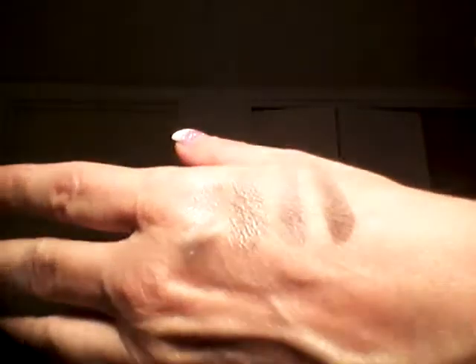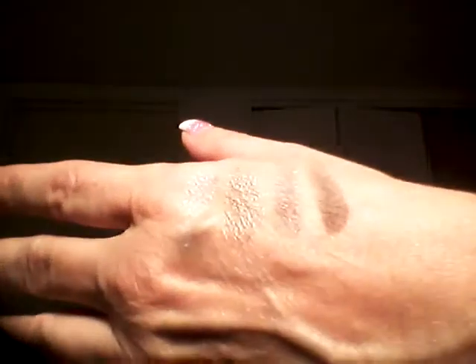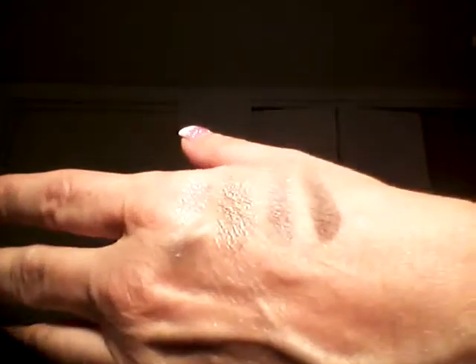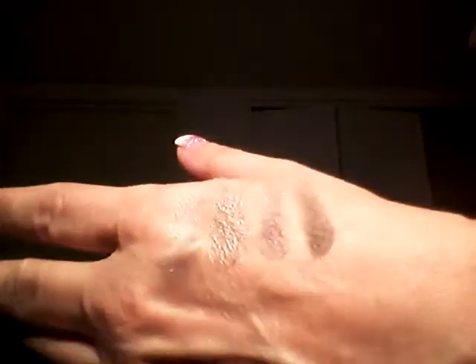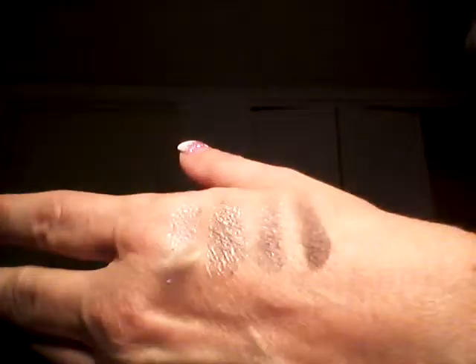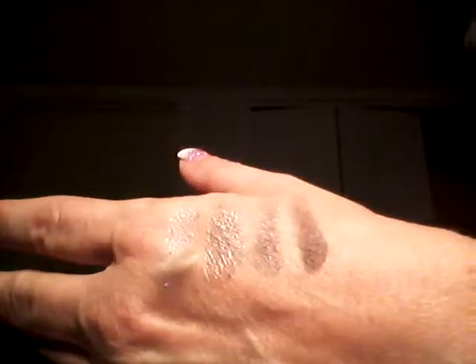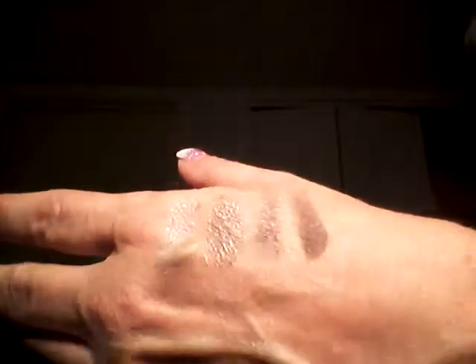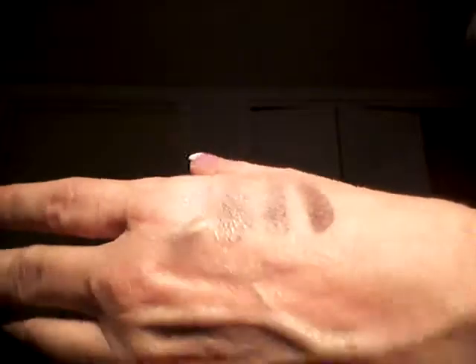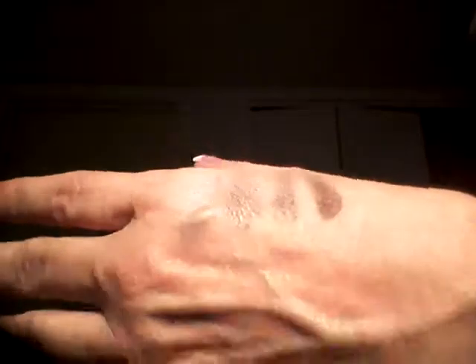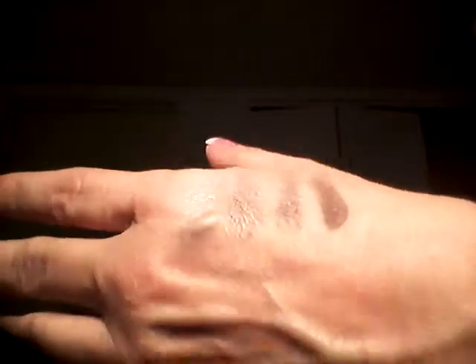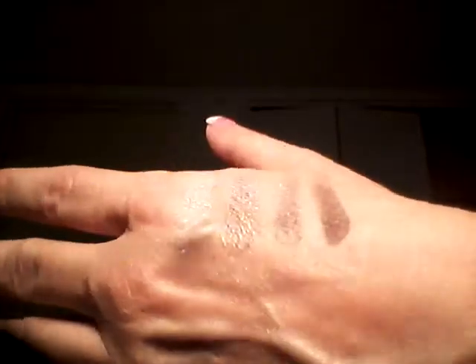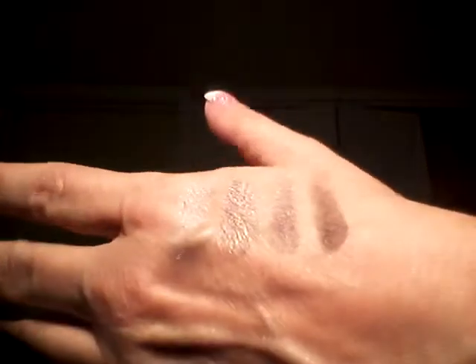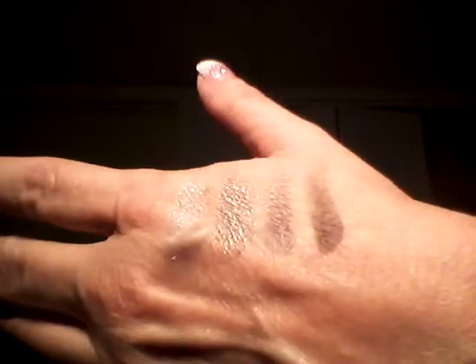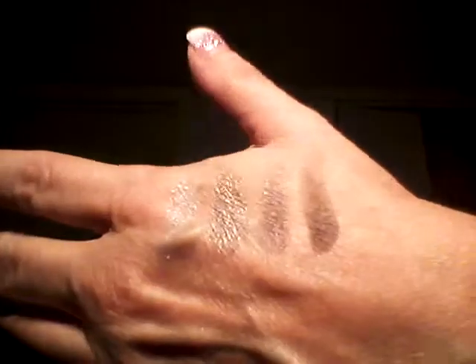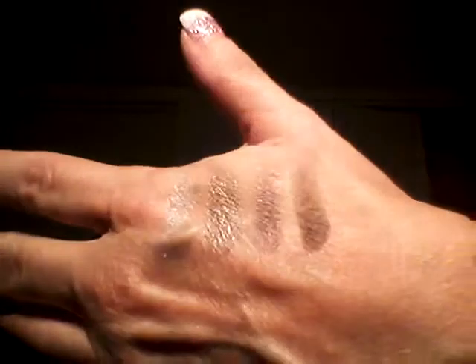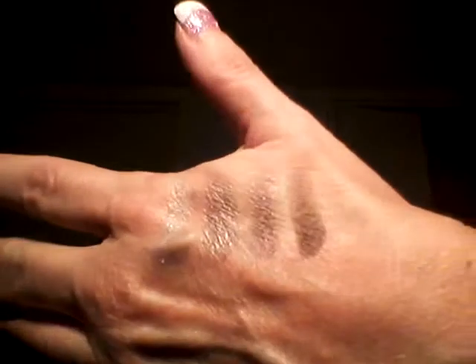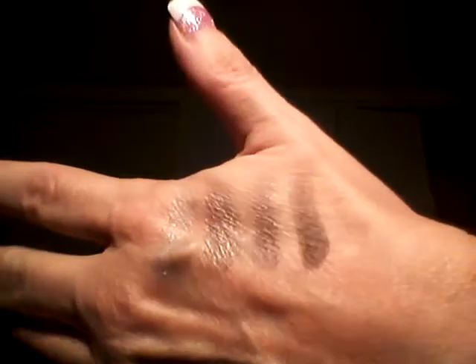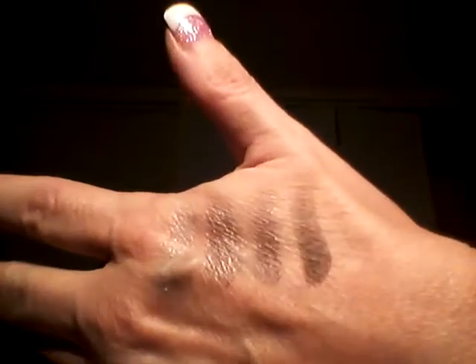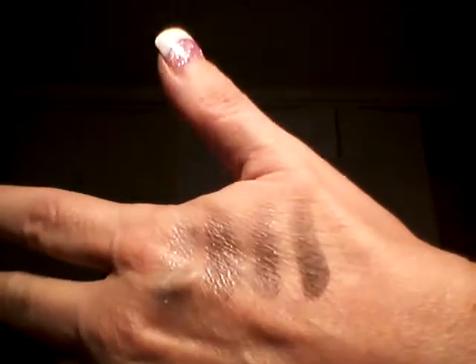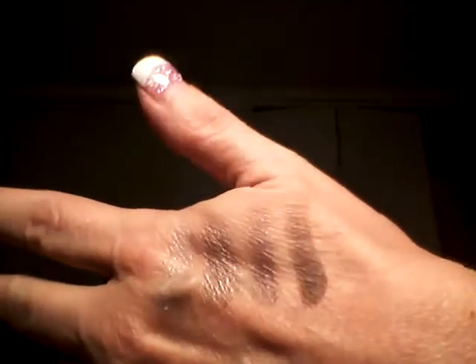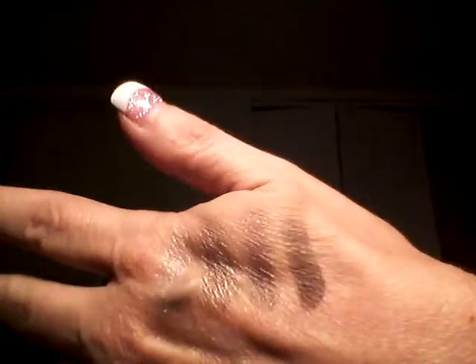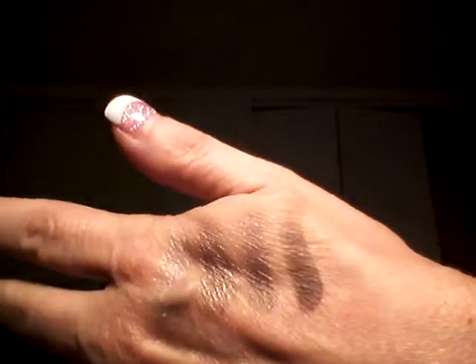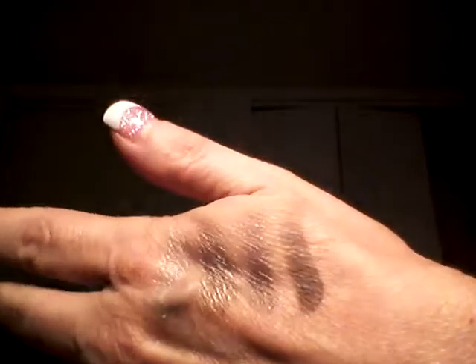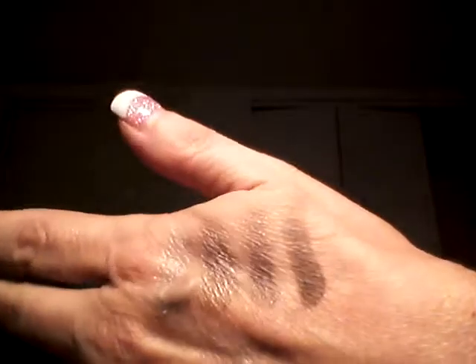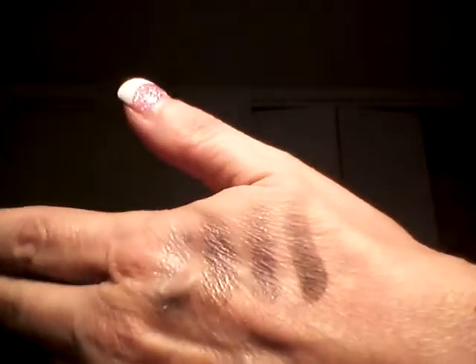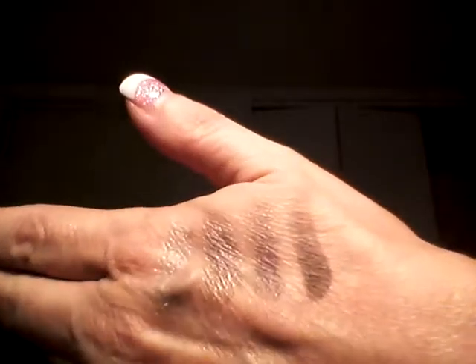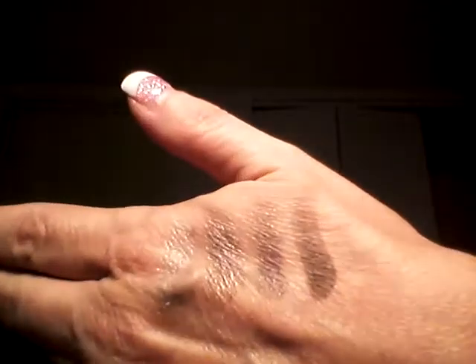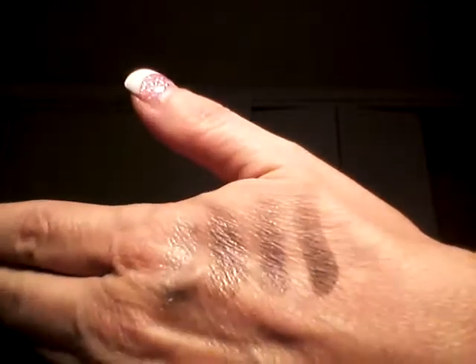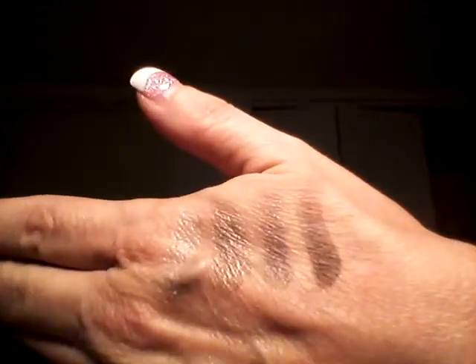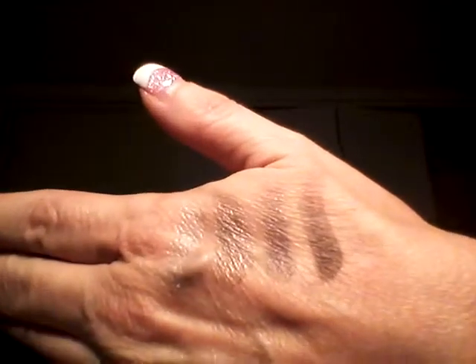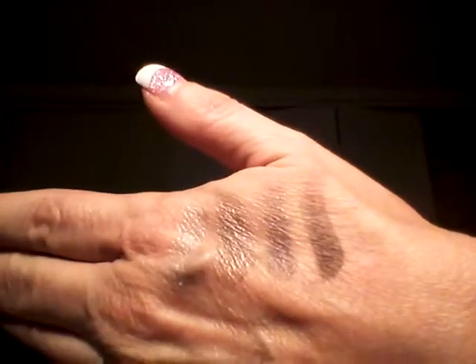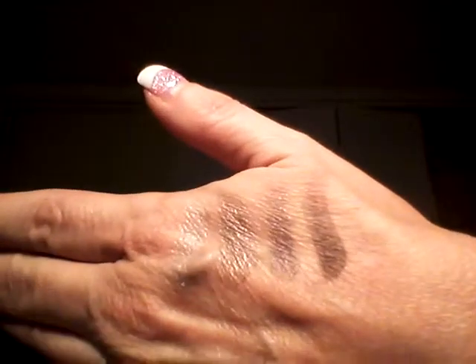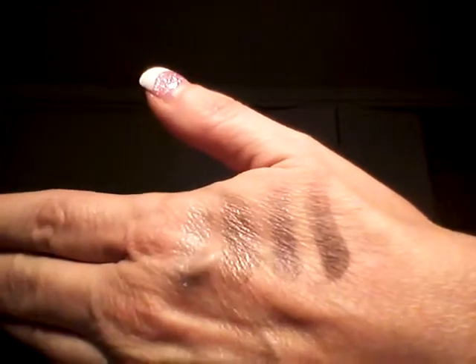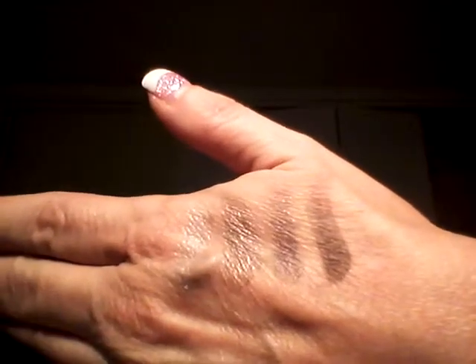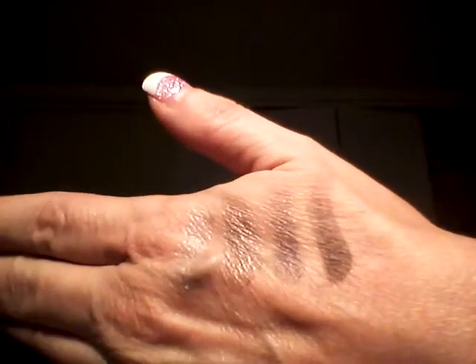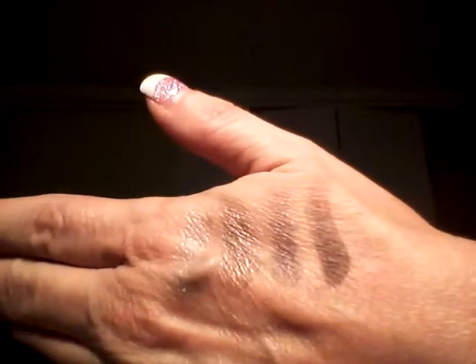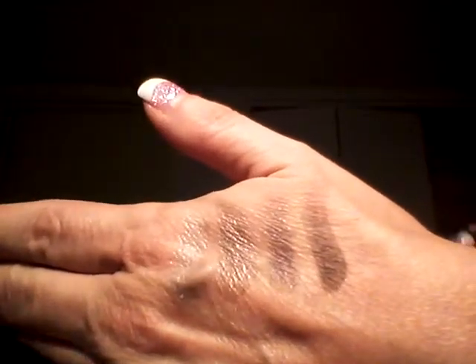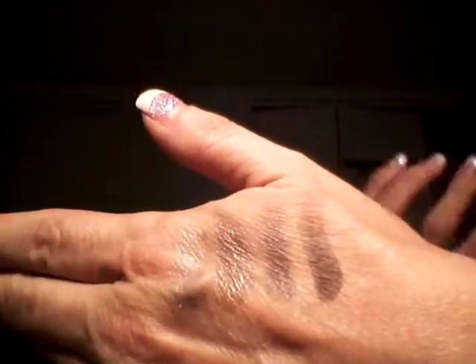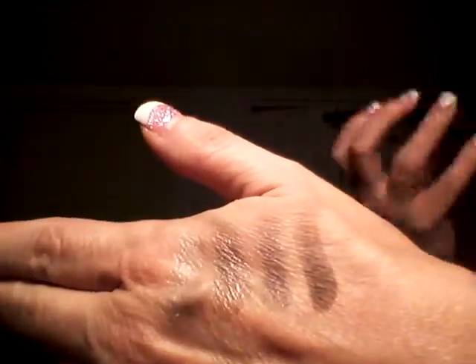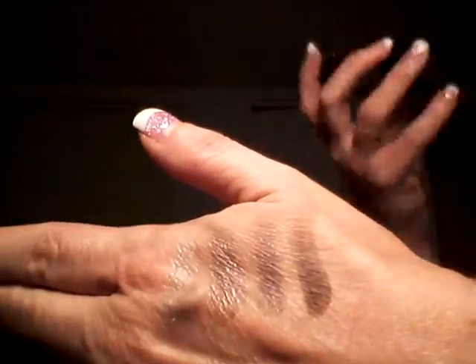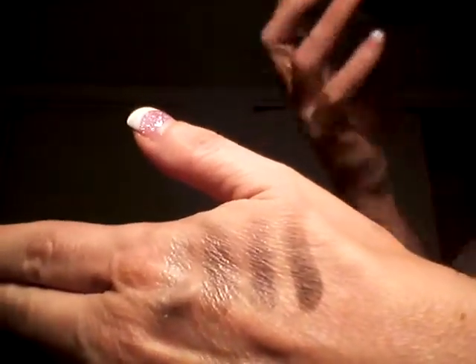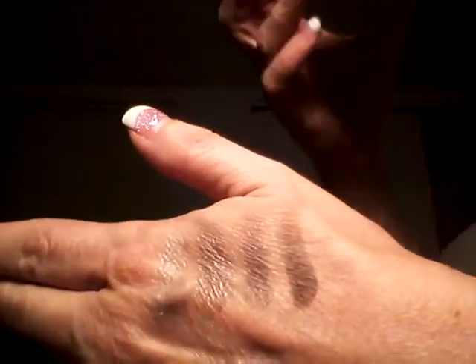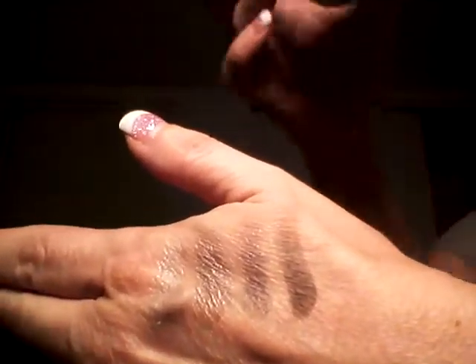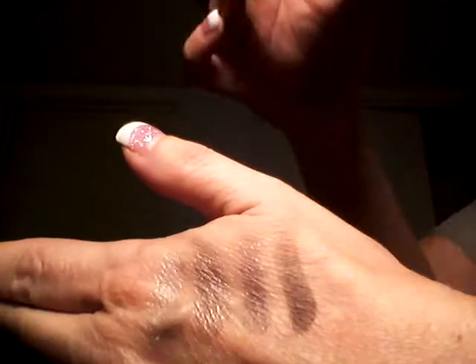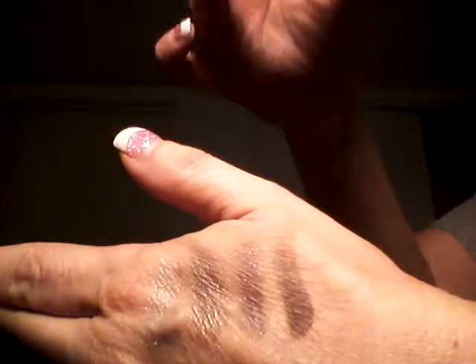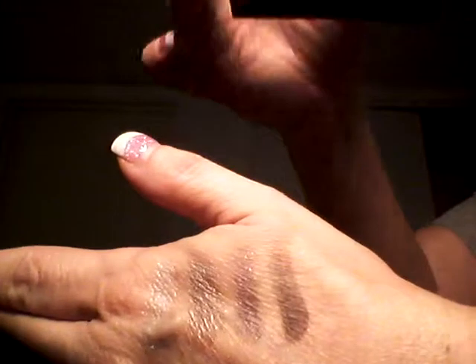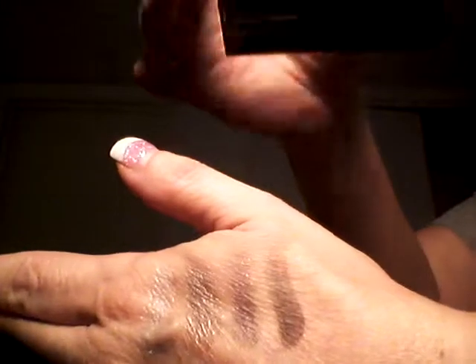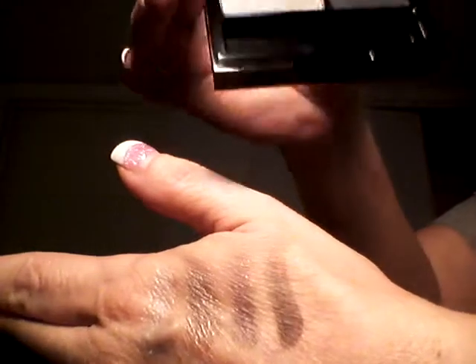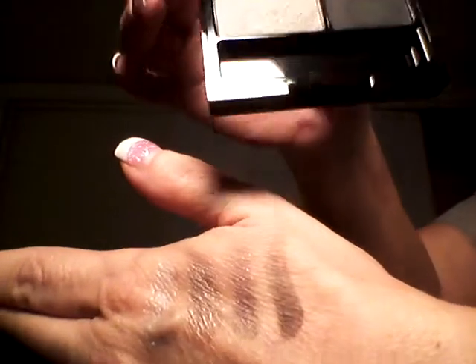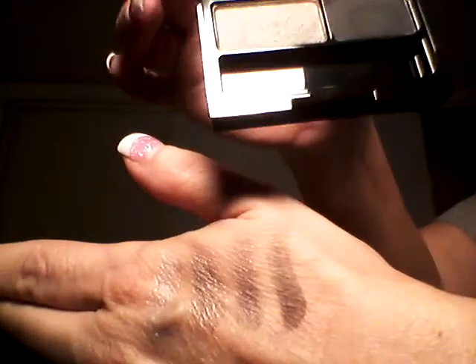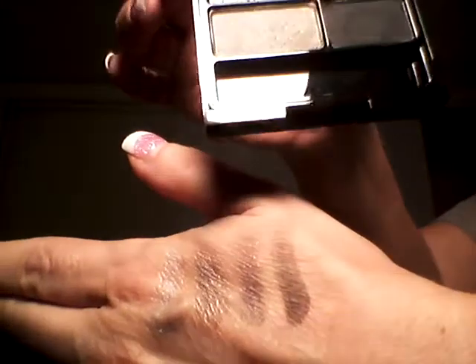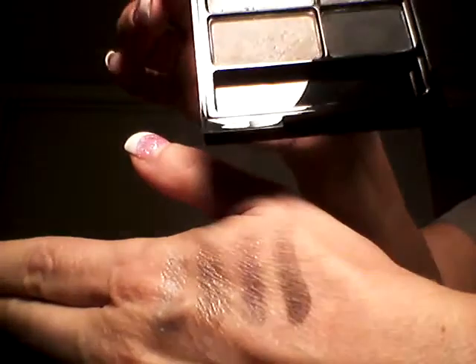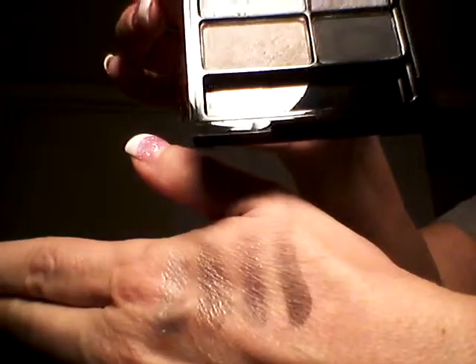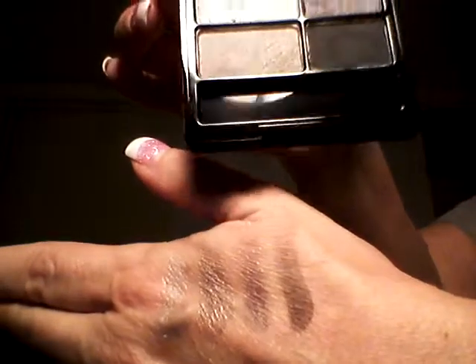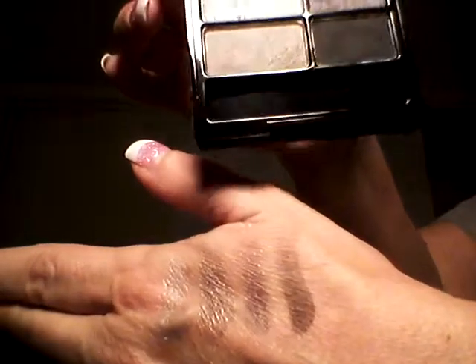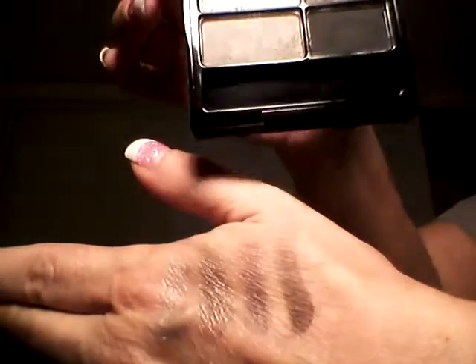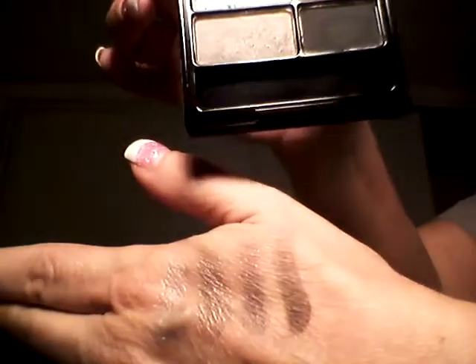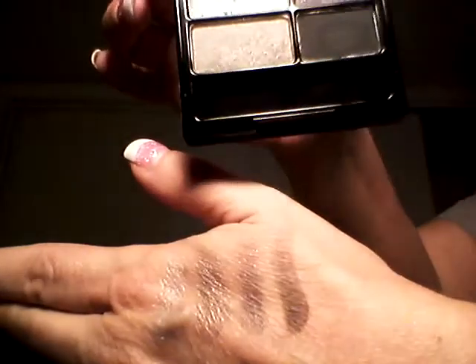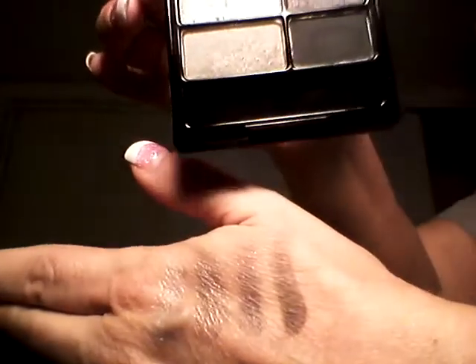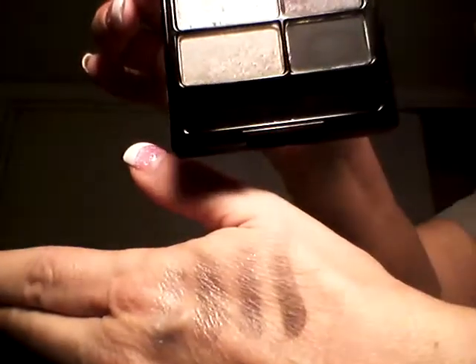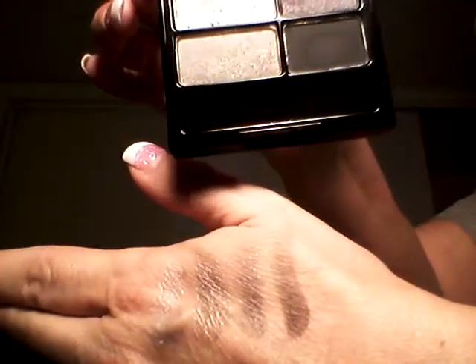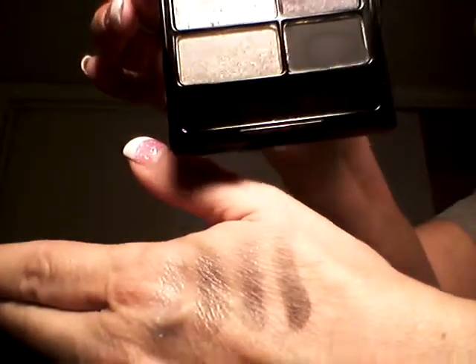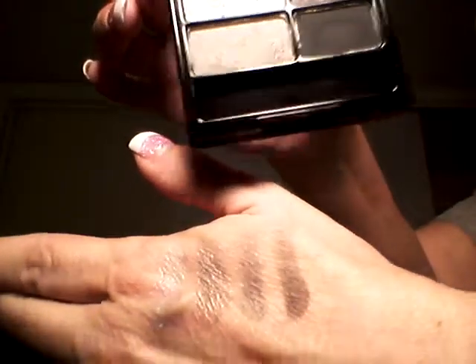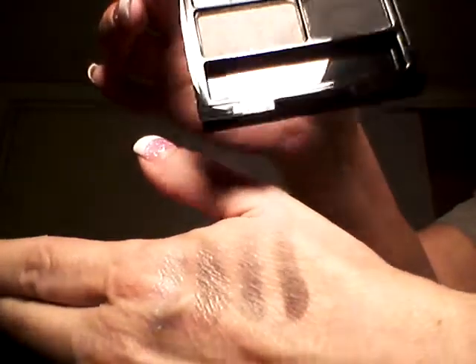Good morning, everybody. Welcome back to 60 Second Deals with Cindy. Today I wanted to swatch three palettes for you.